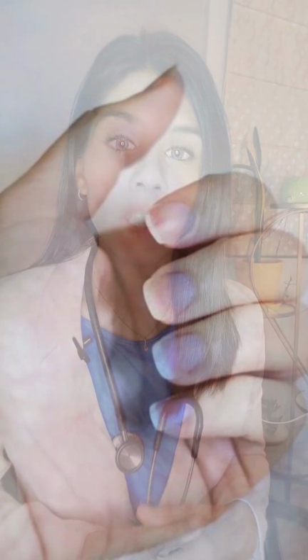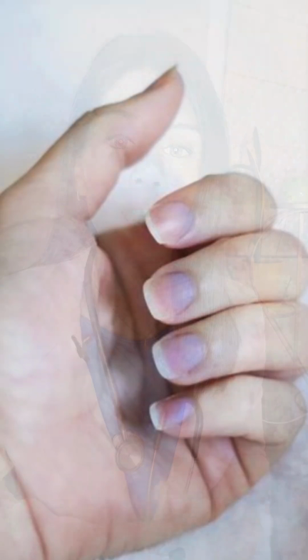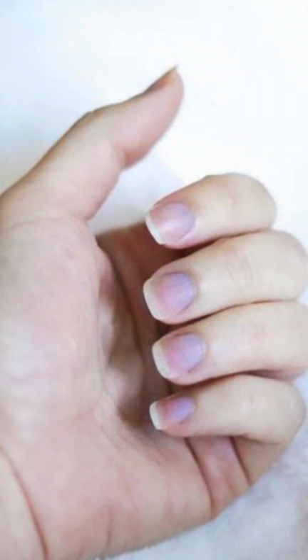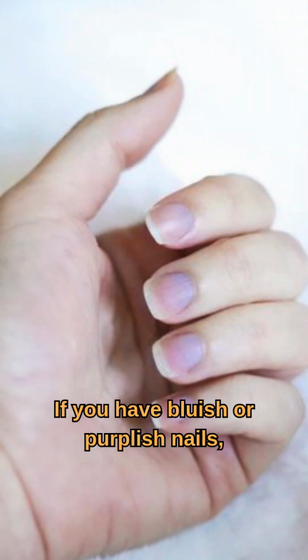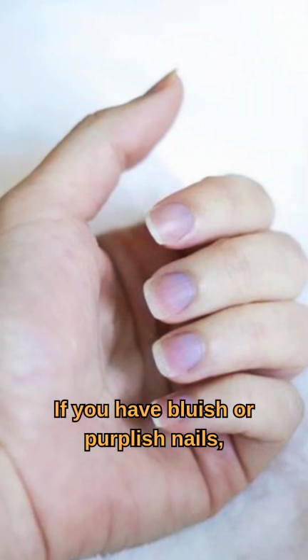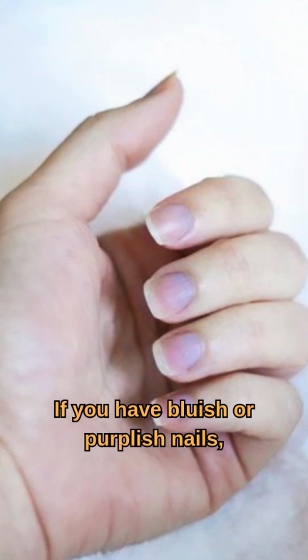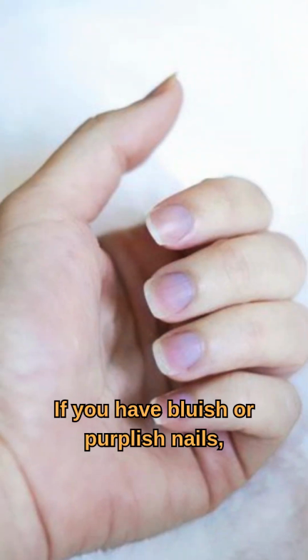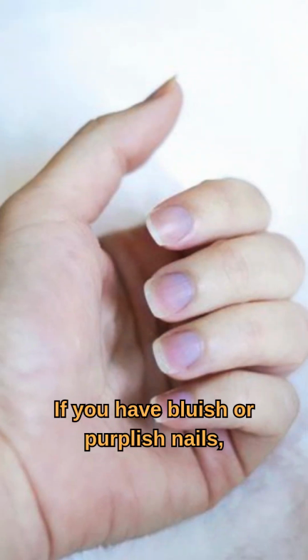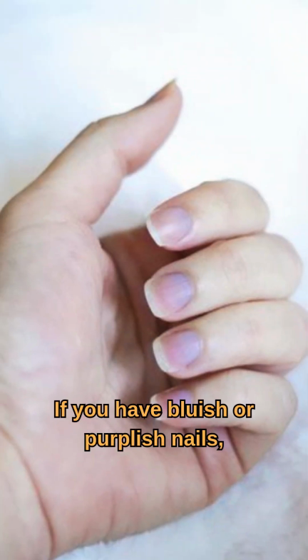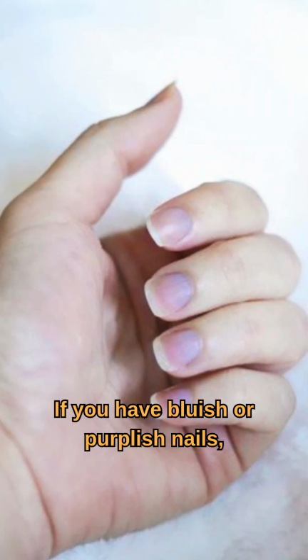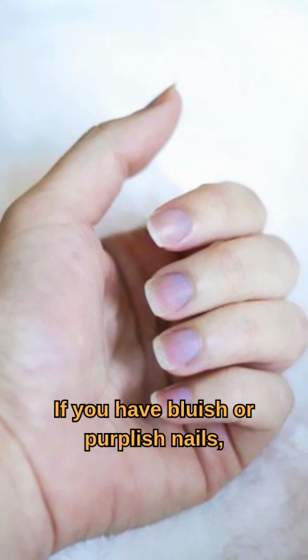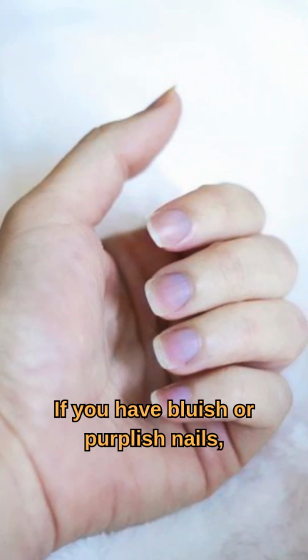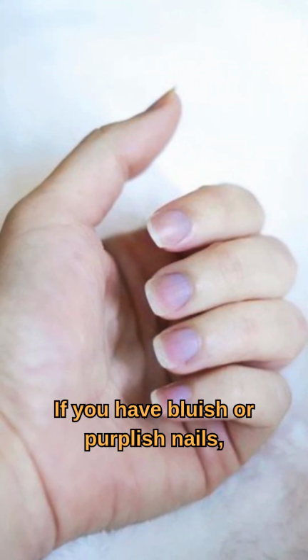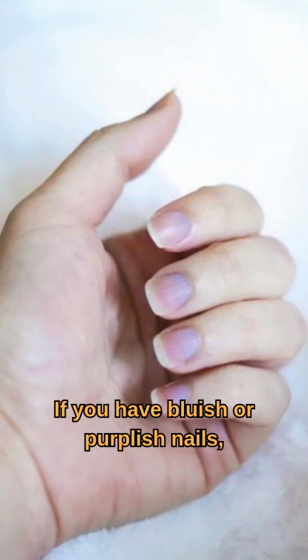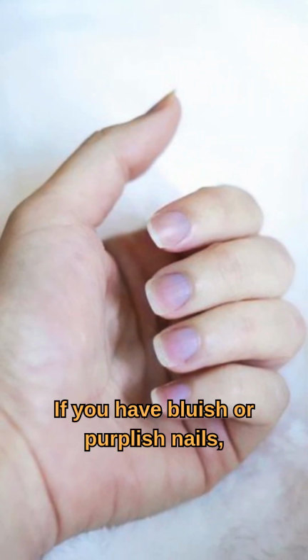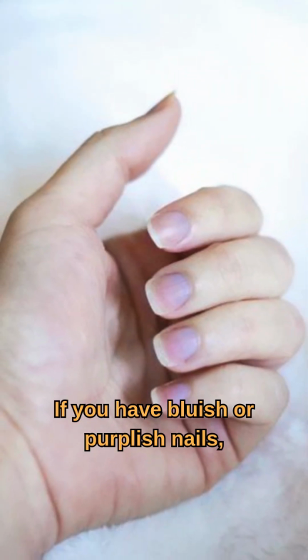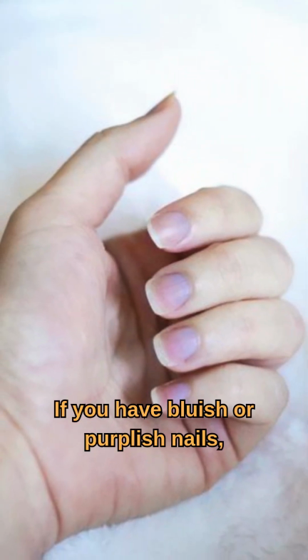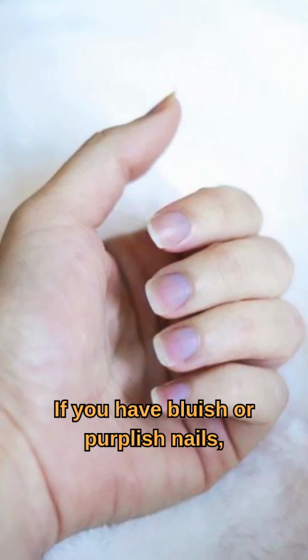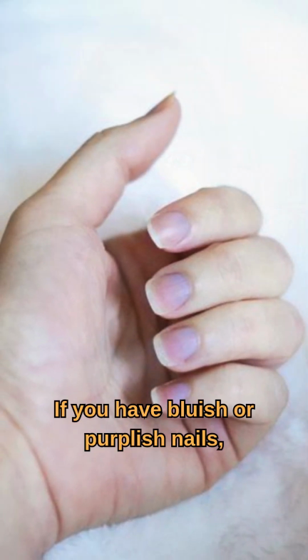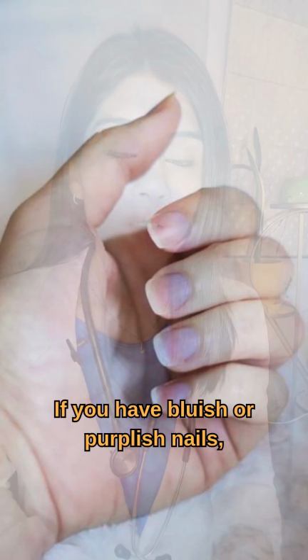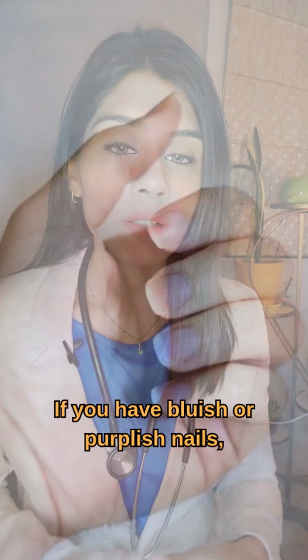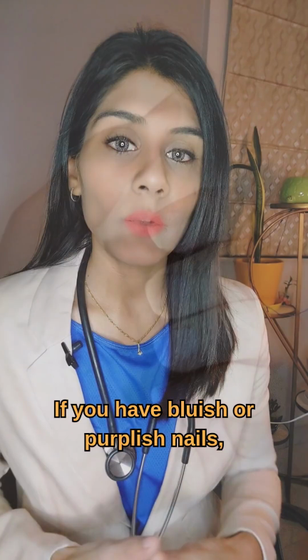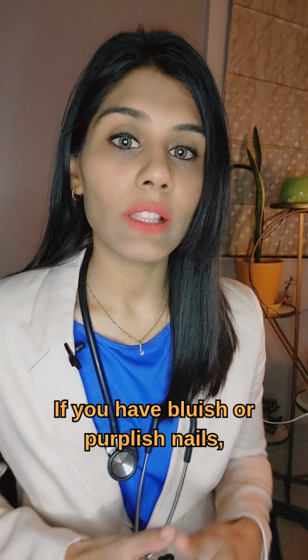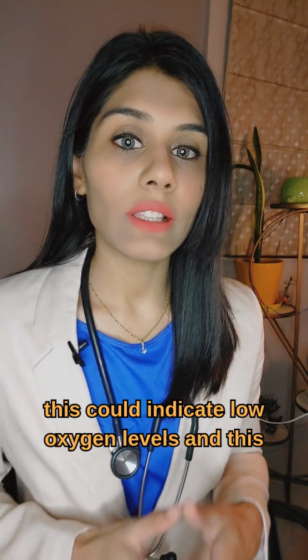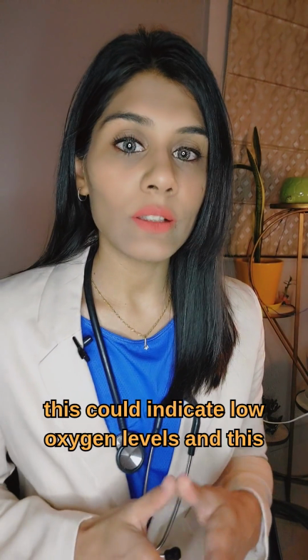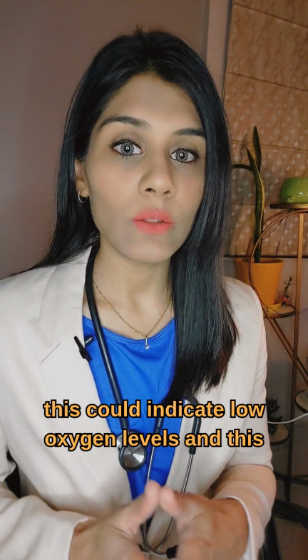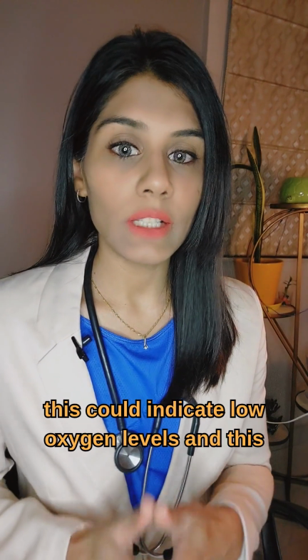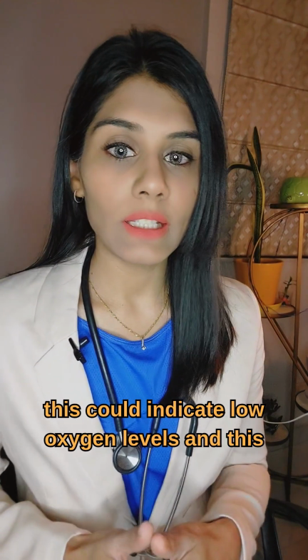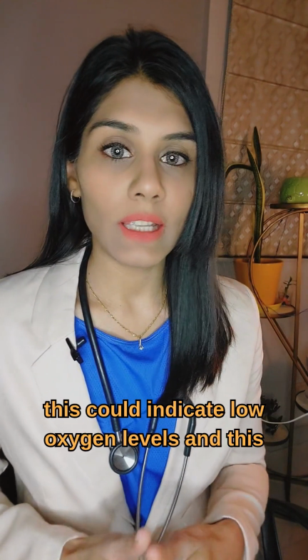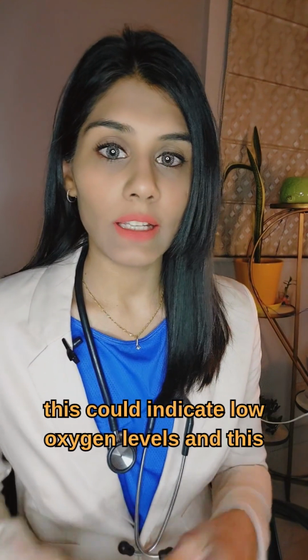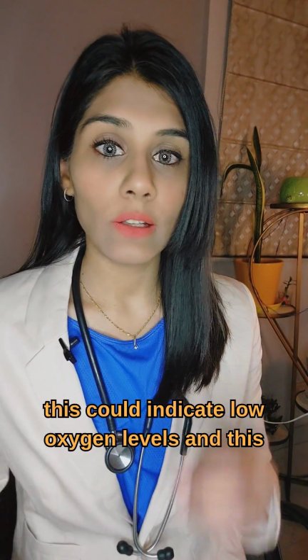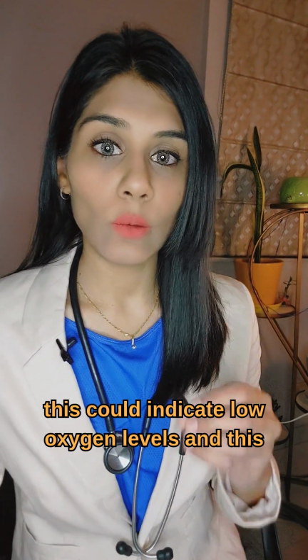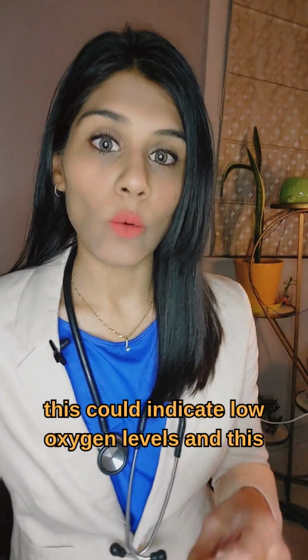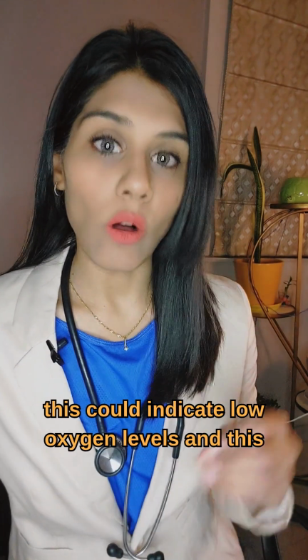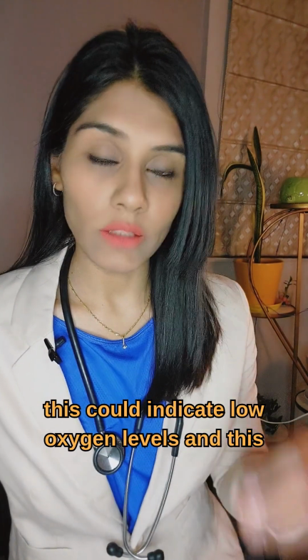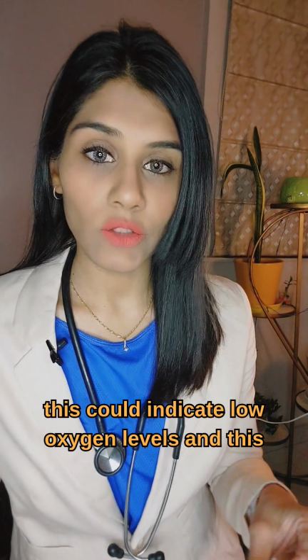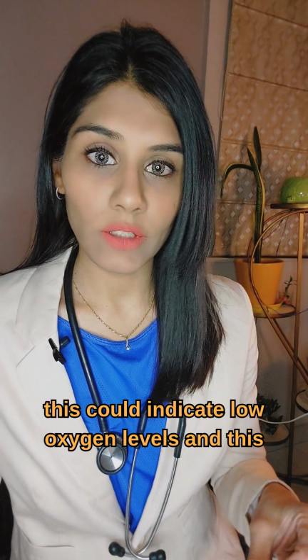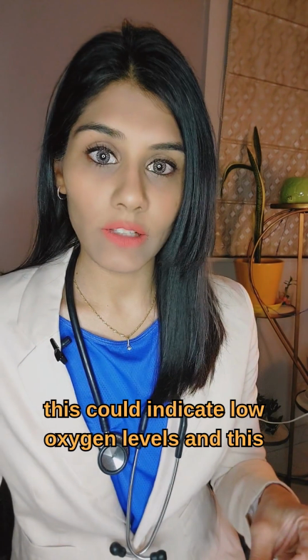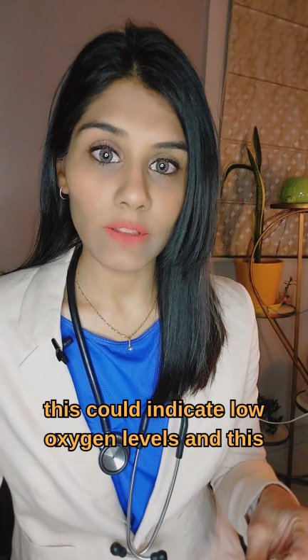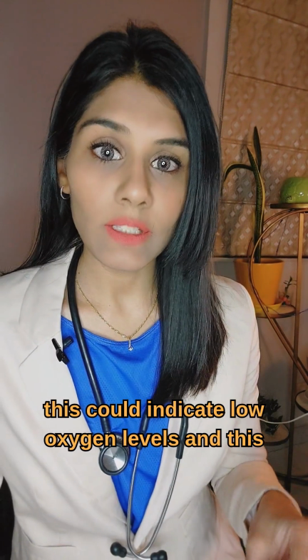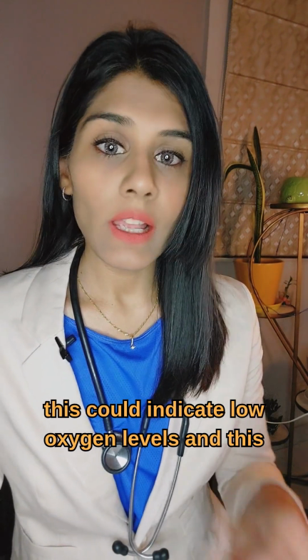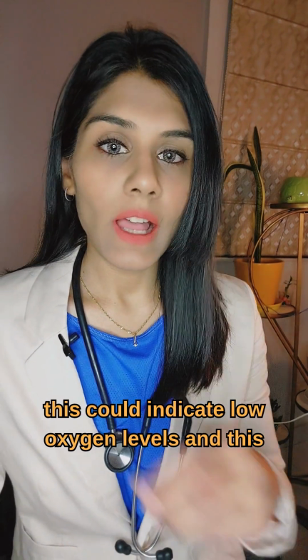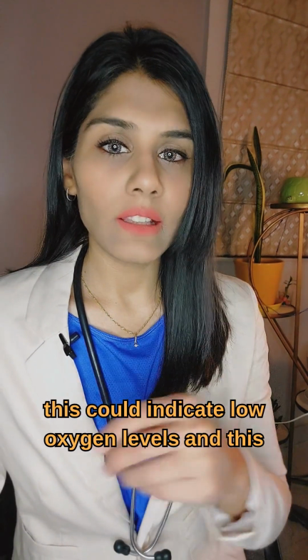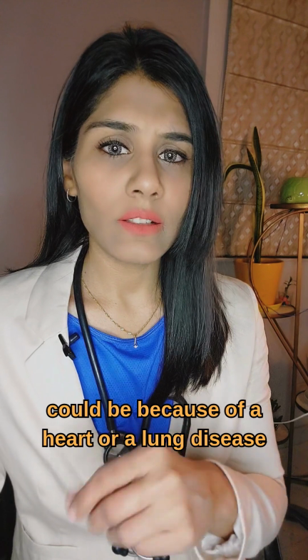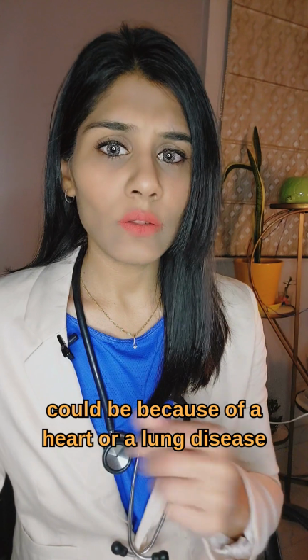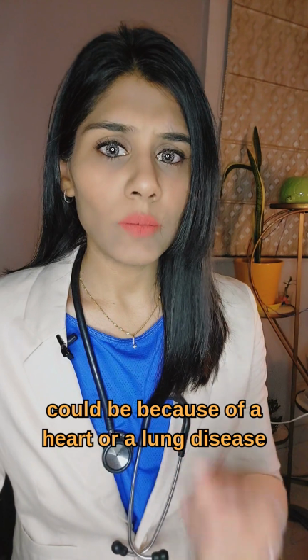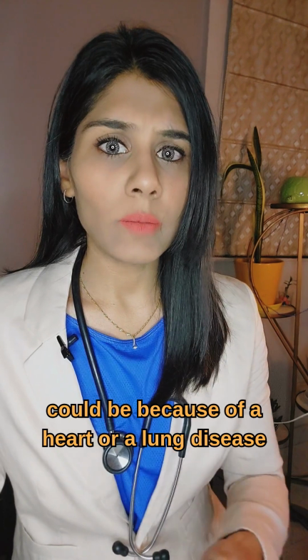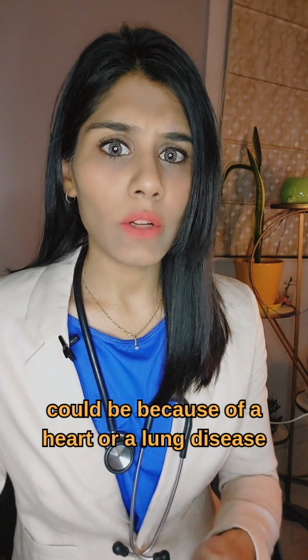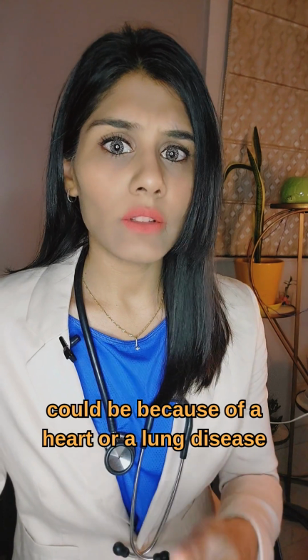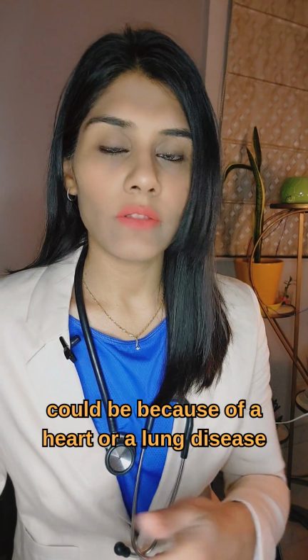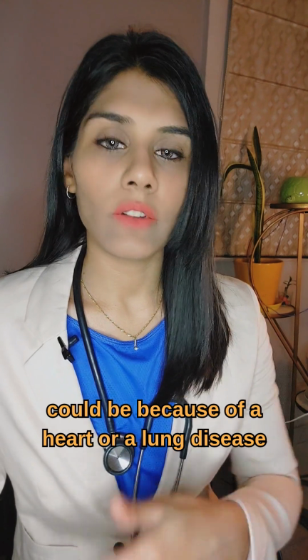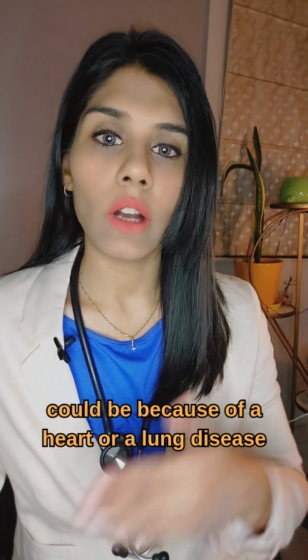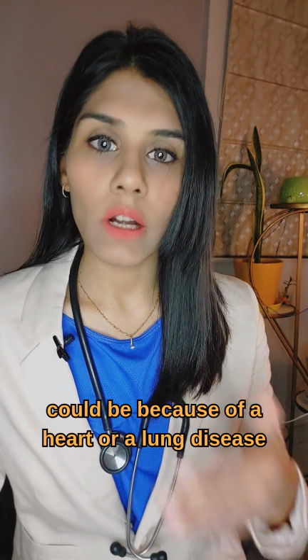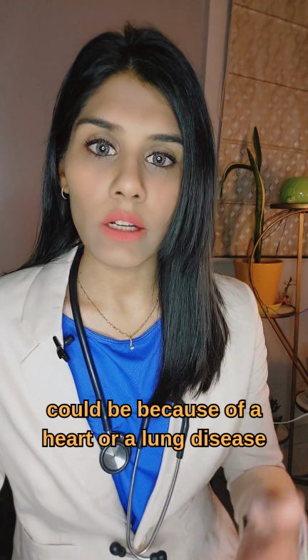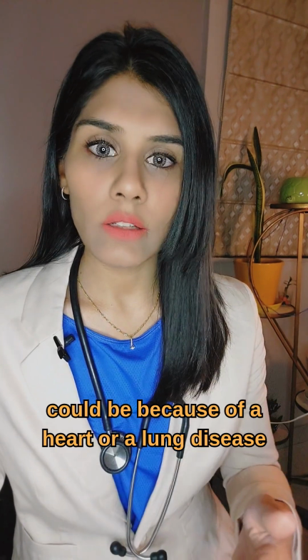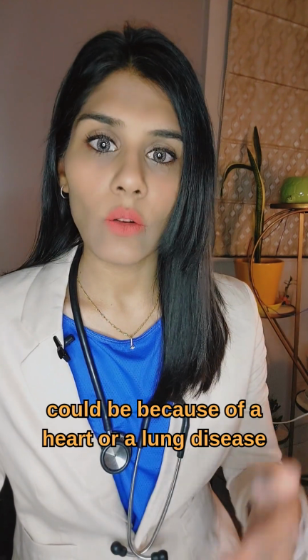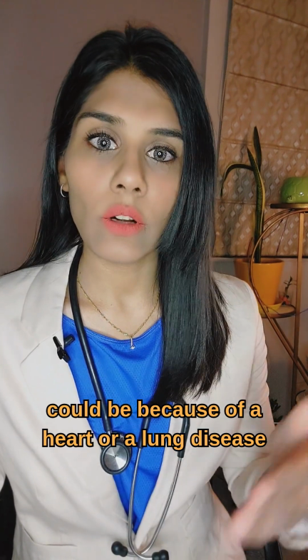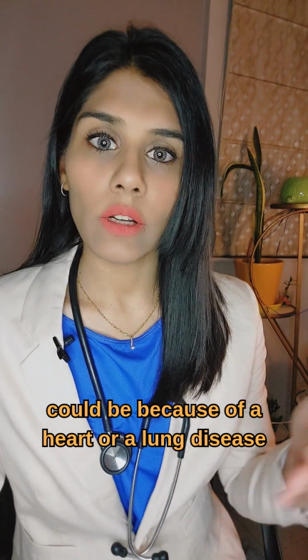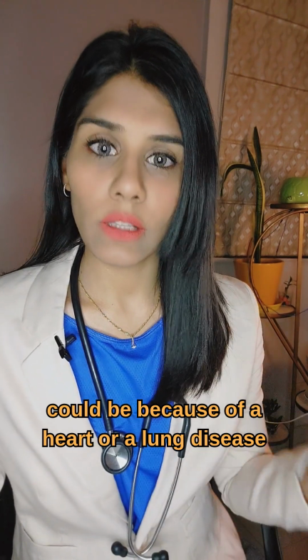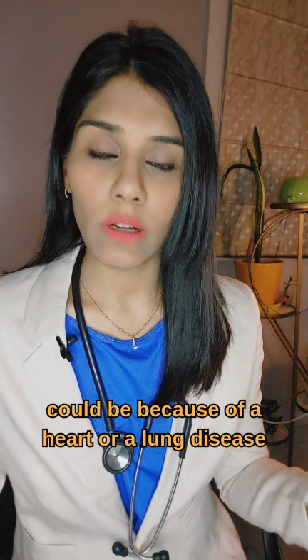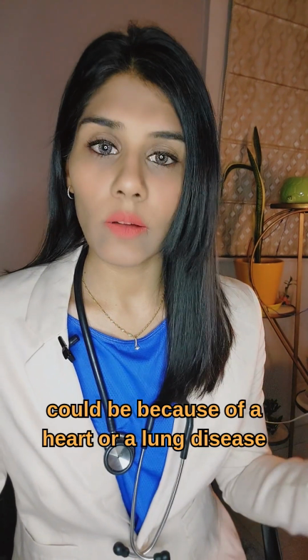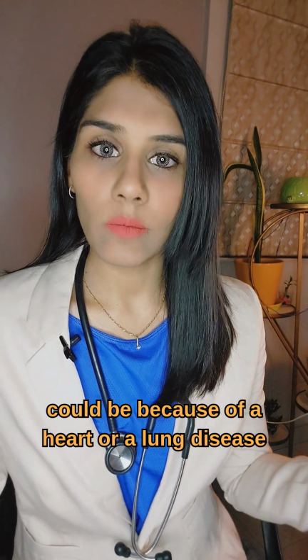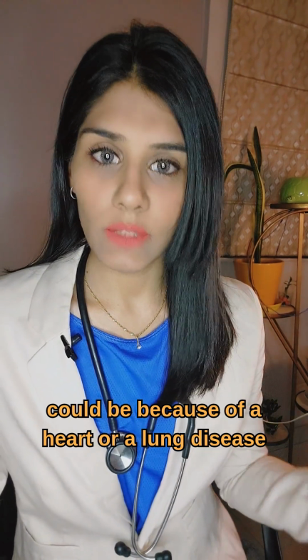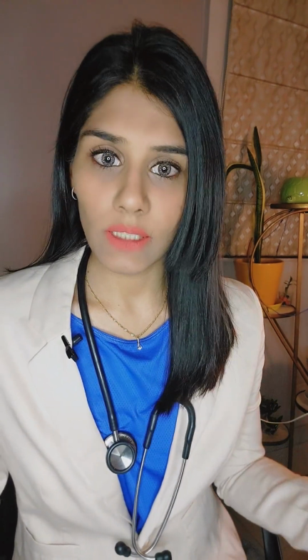If you have bluish or purplish nails, this could indicate low oxygen levels and could be because of a heart or a lung disease.